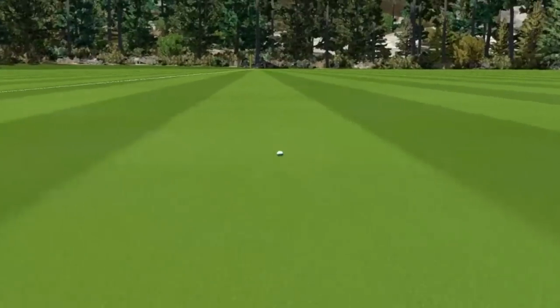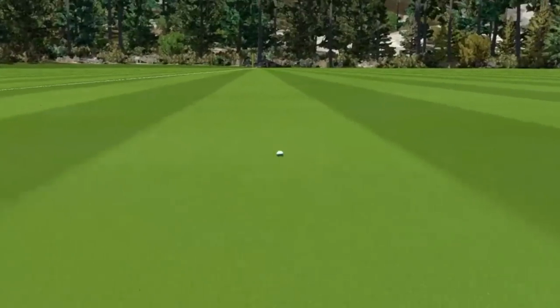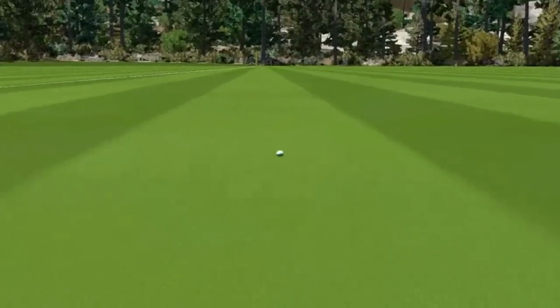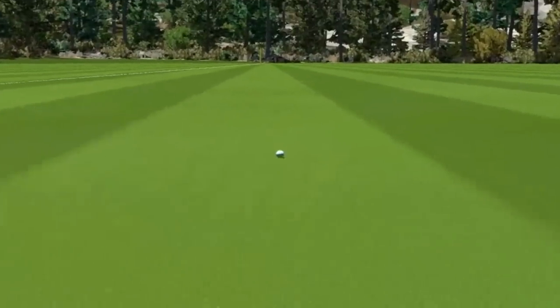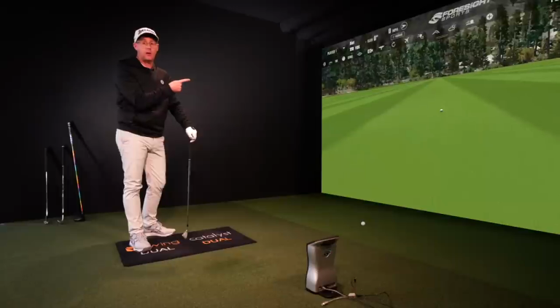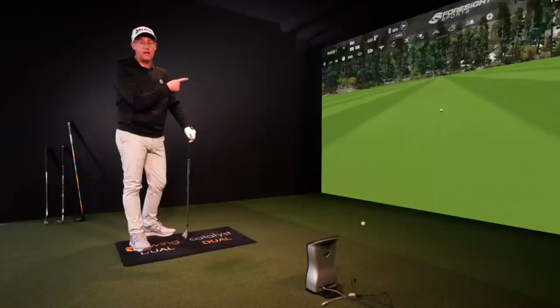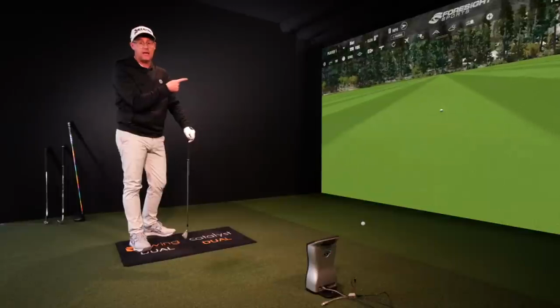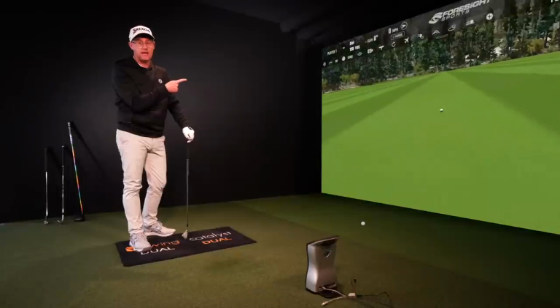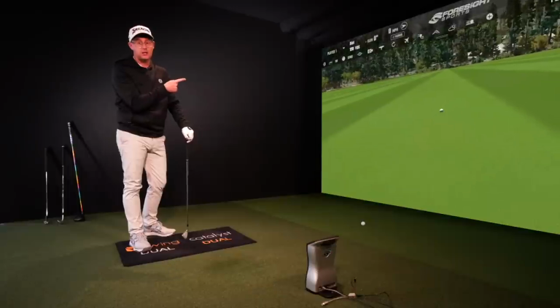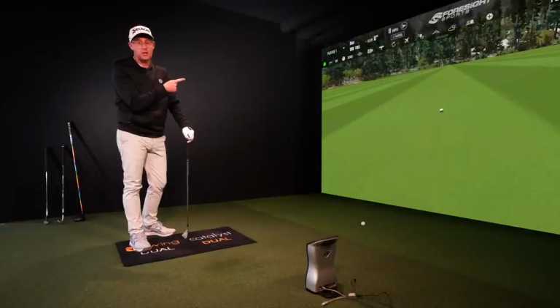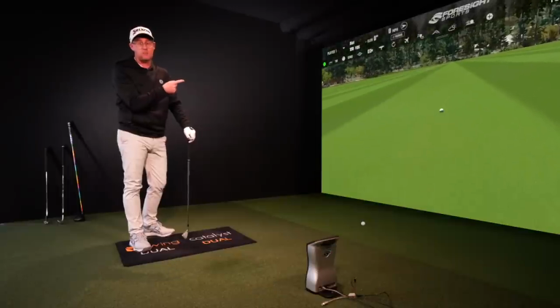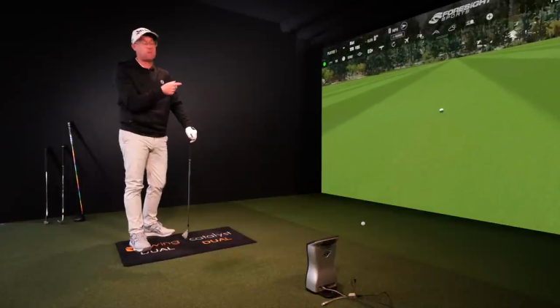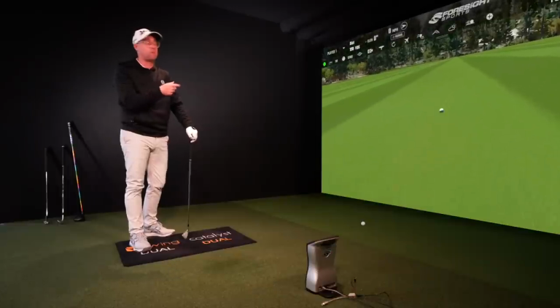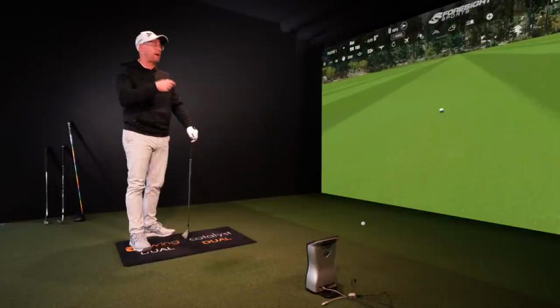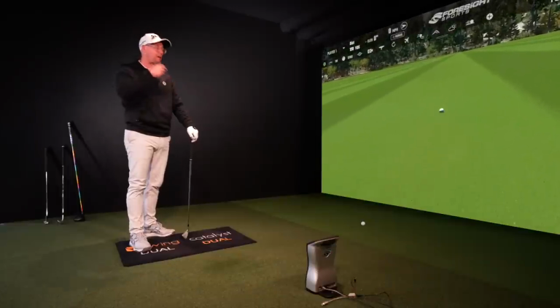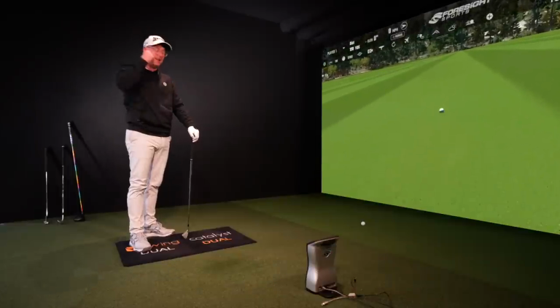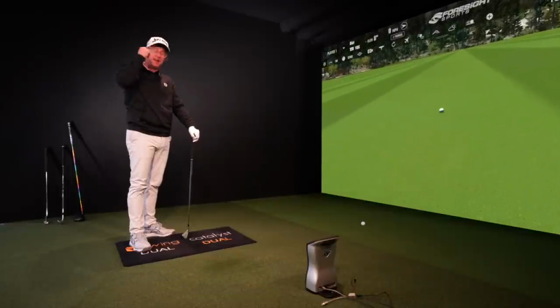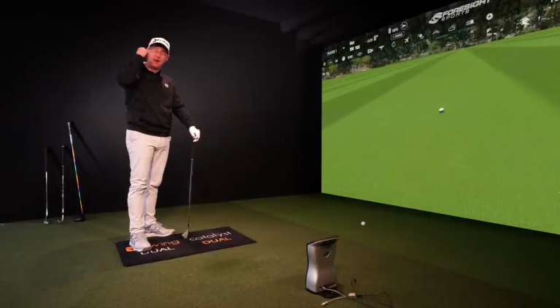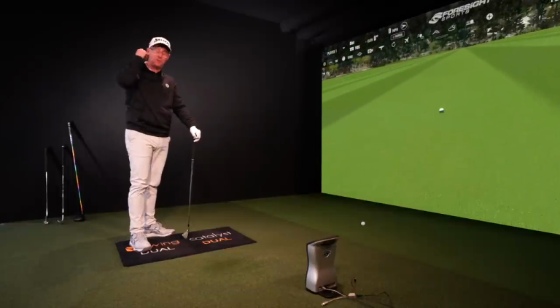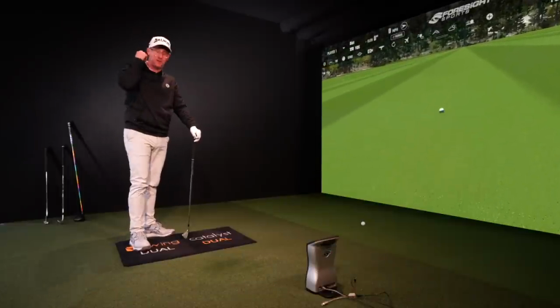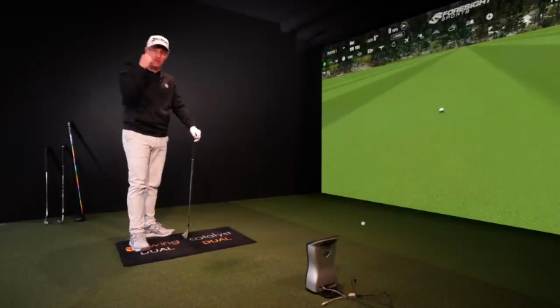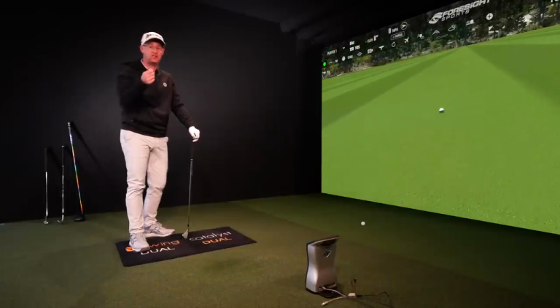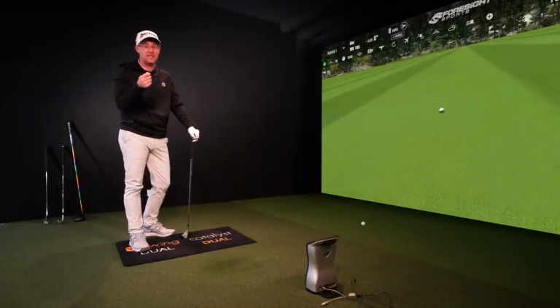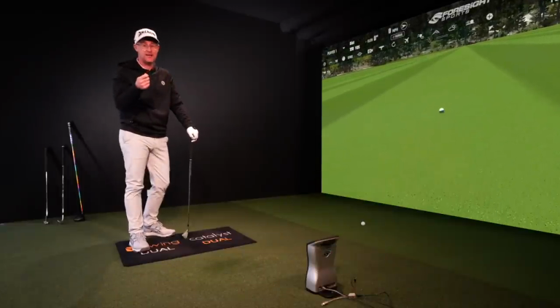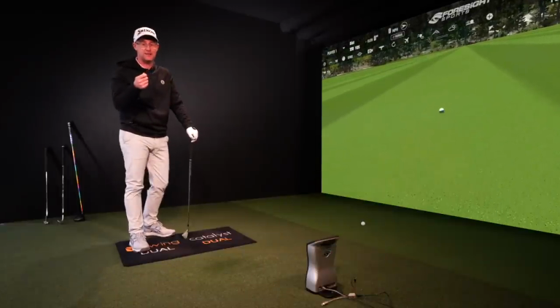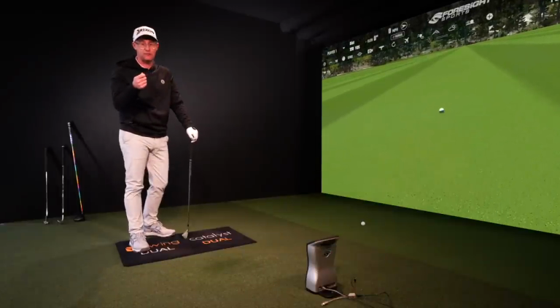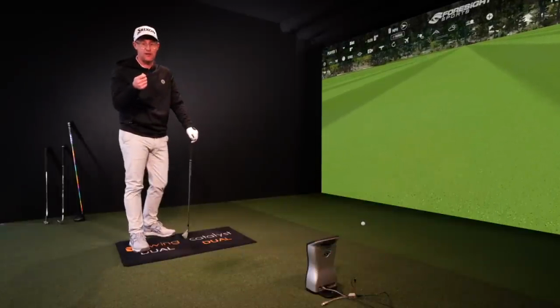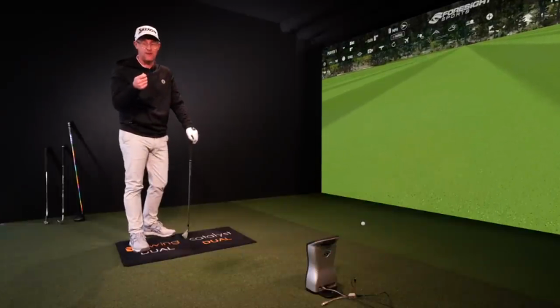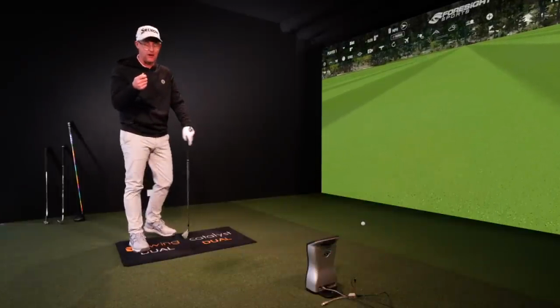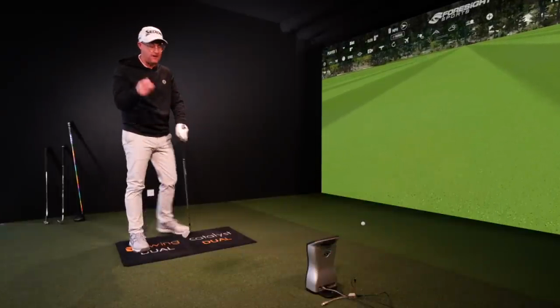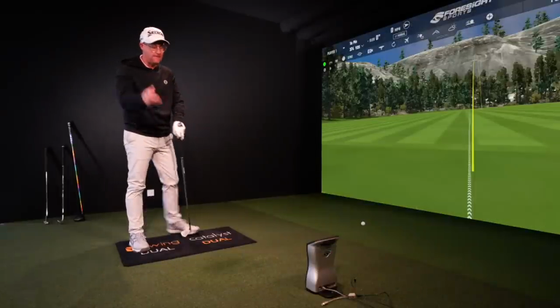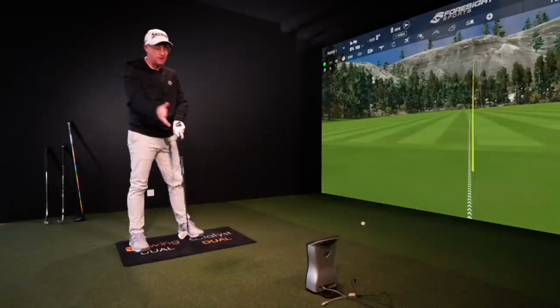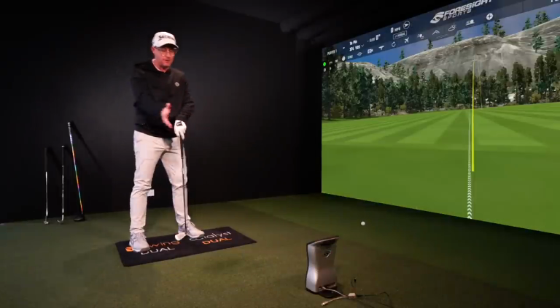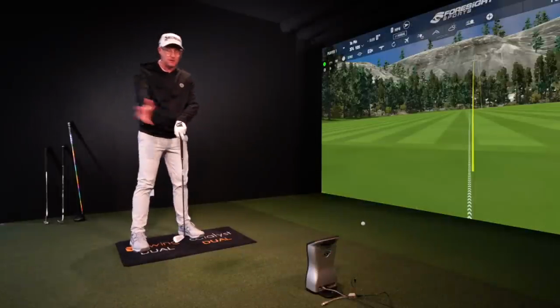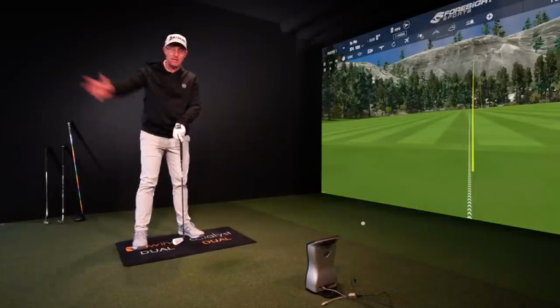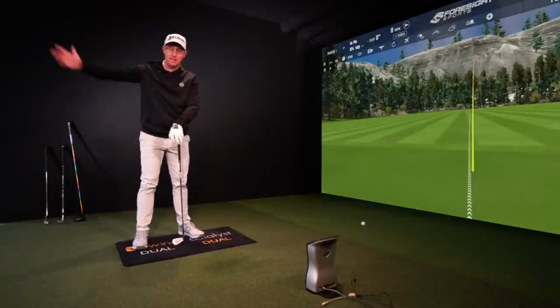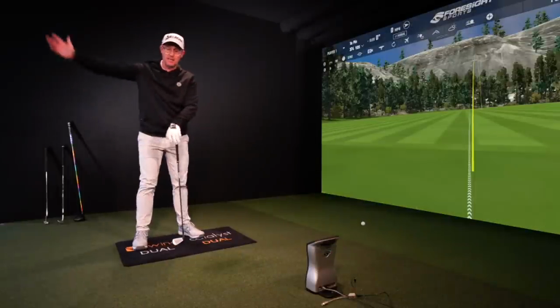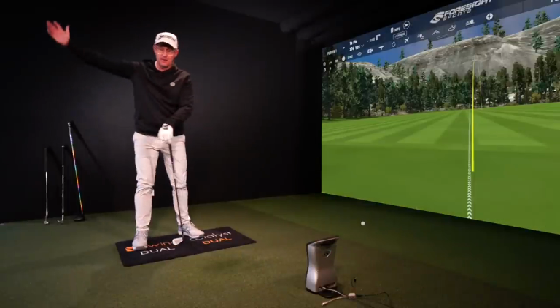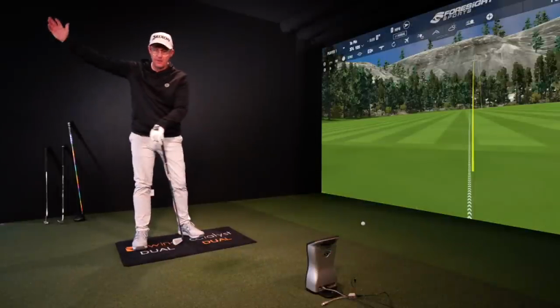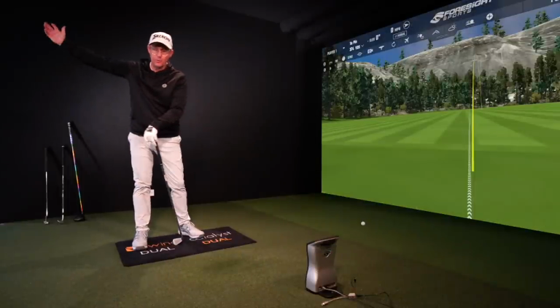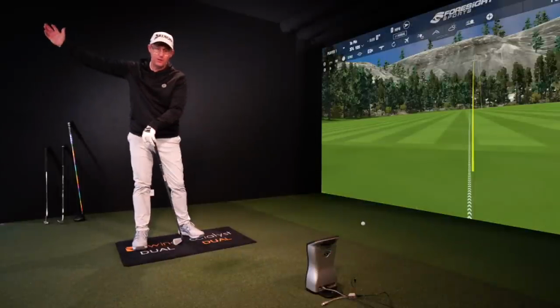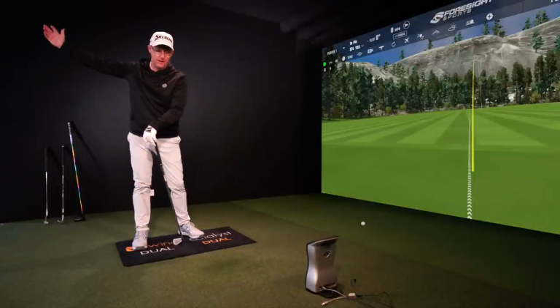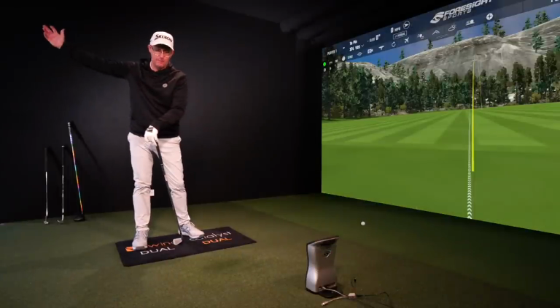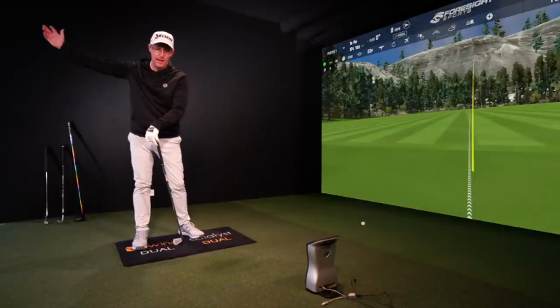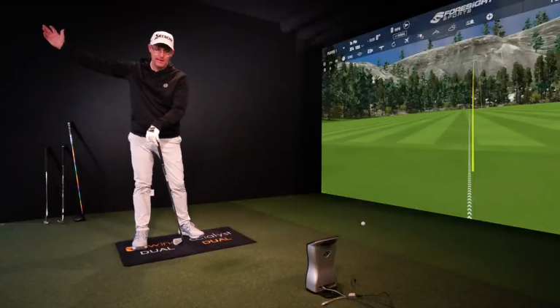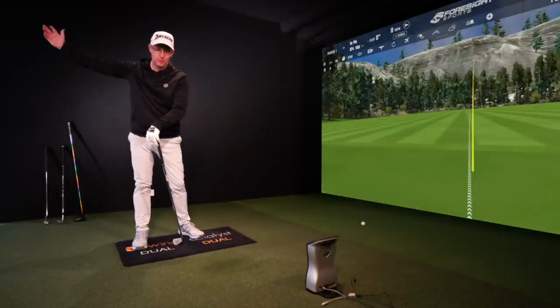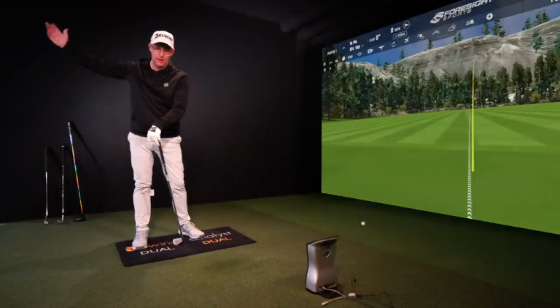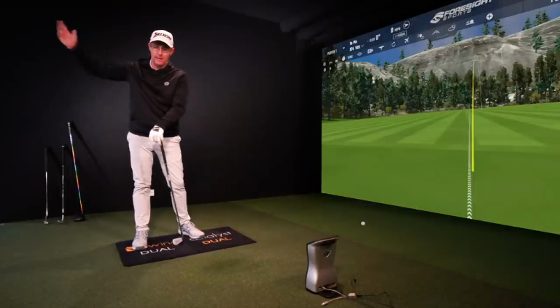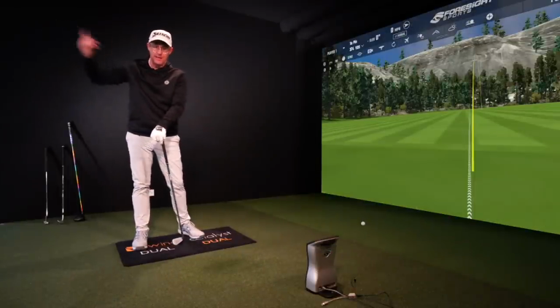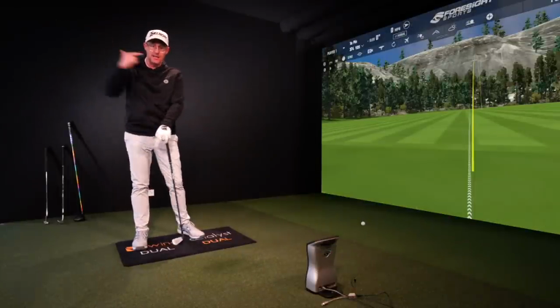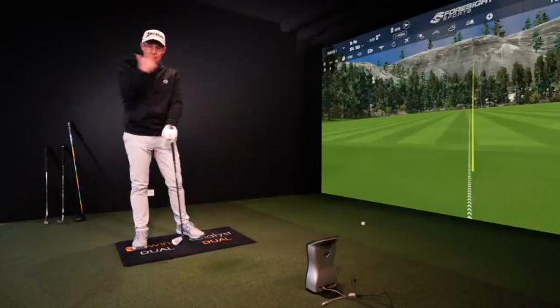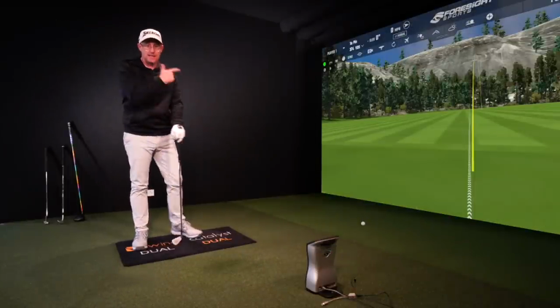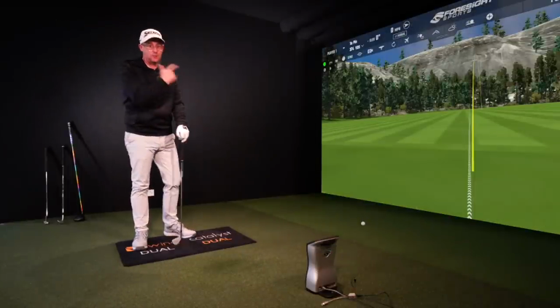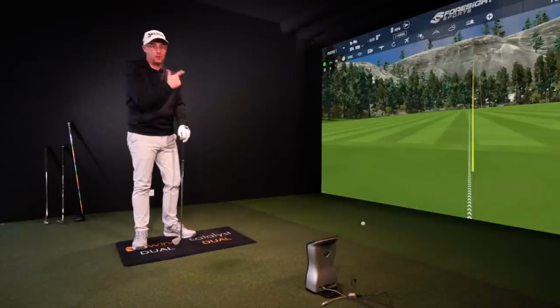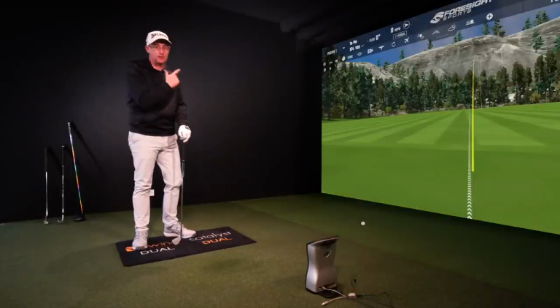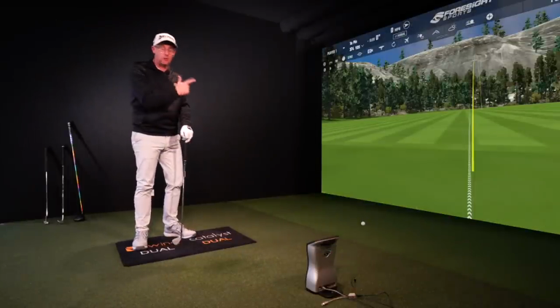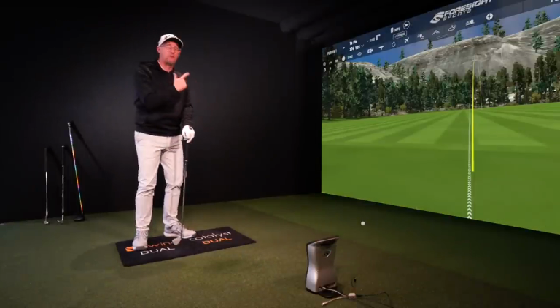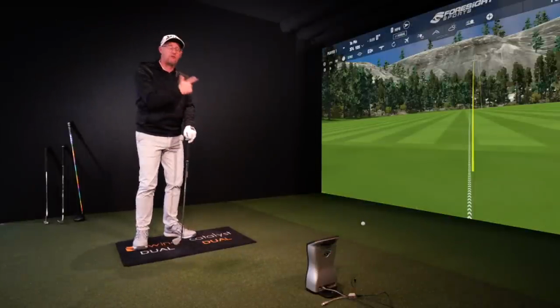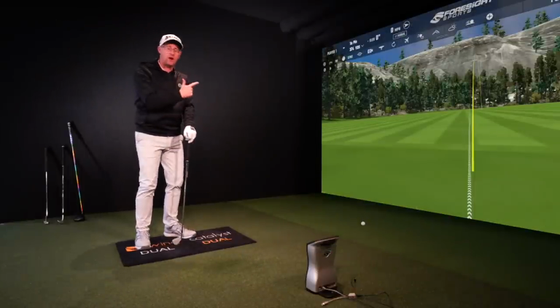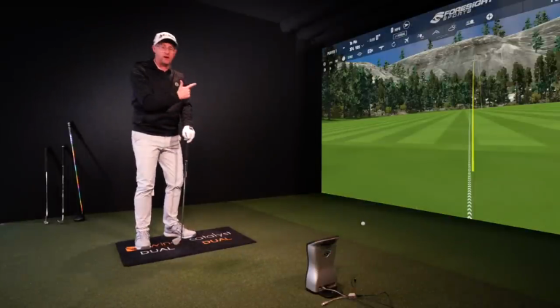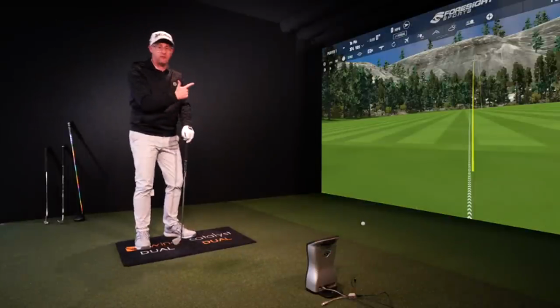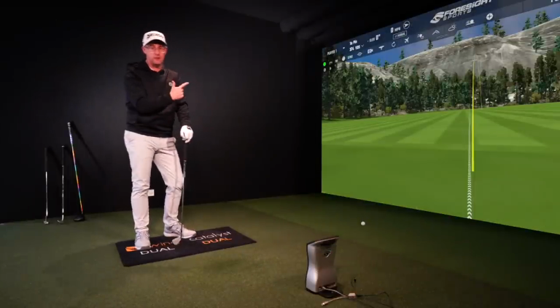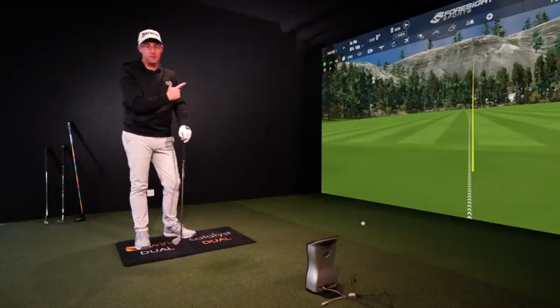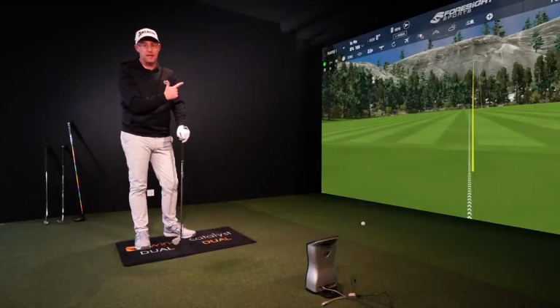This video here shows people how they hit it up to 15 yards further by changing how they order their backswing — this one's on fire at the minute.